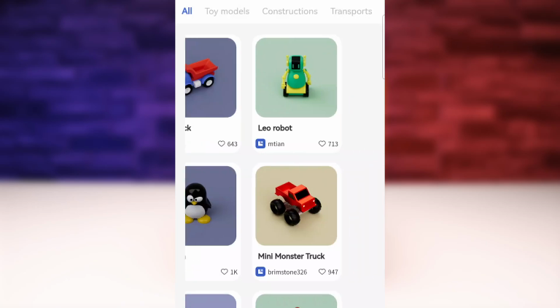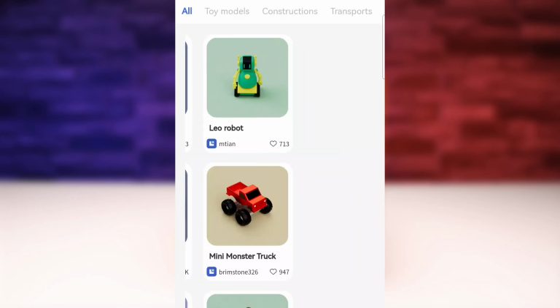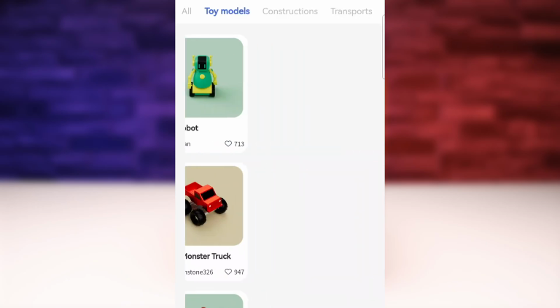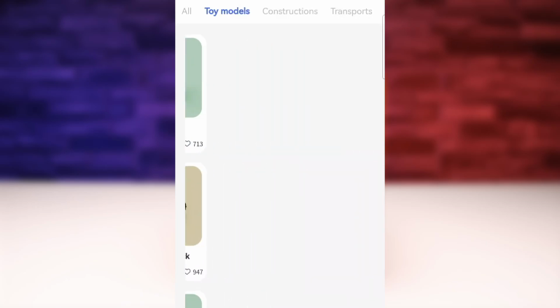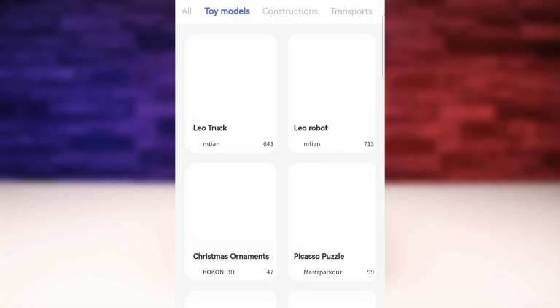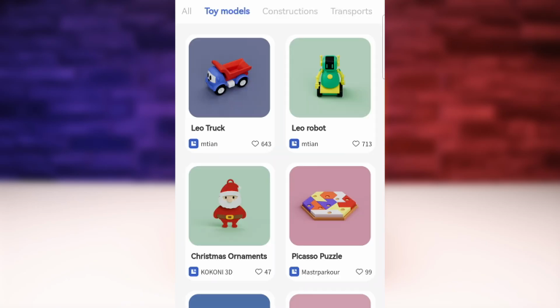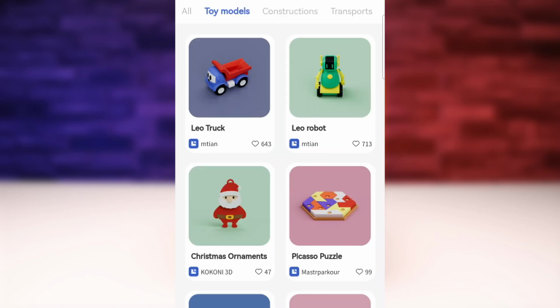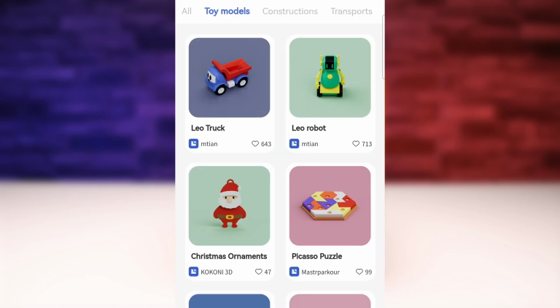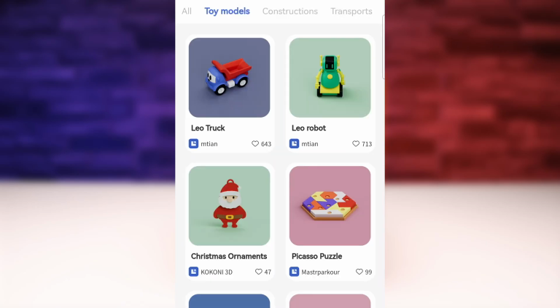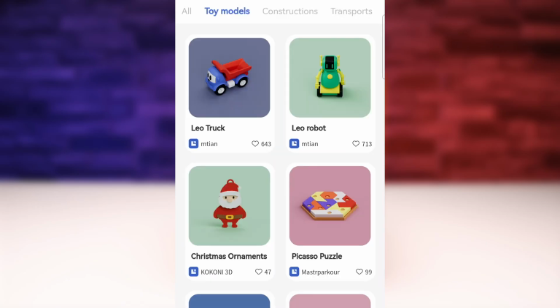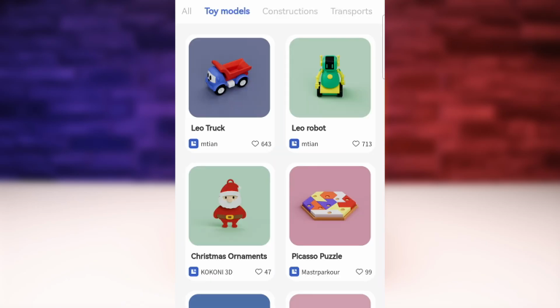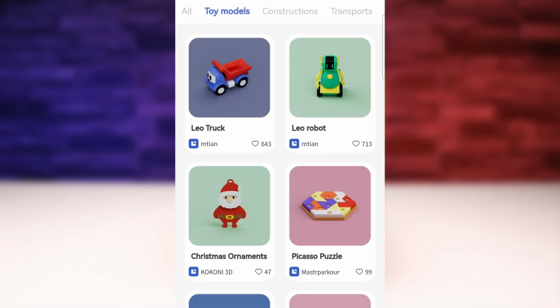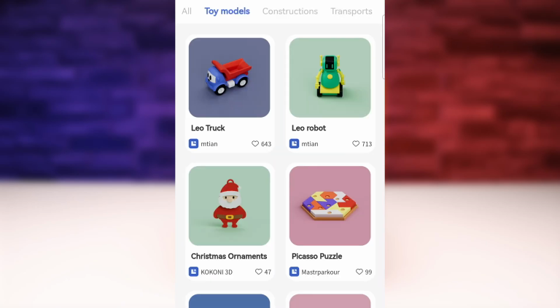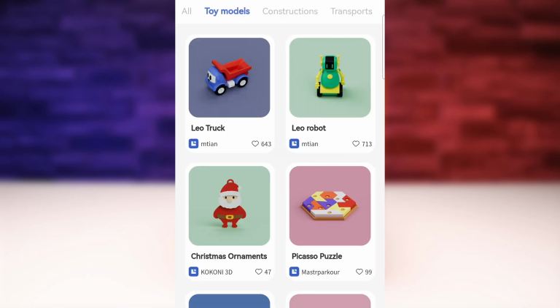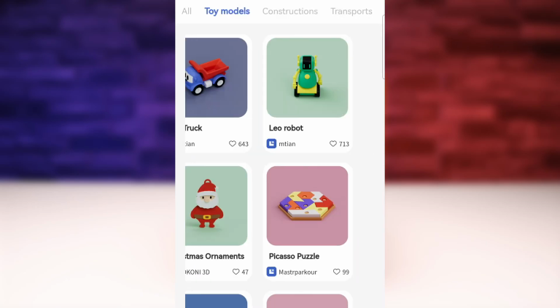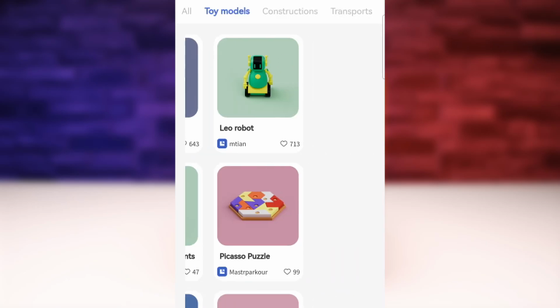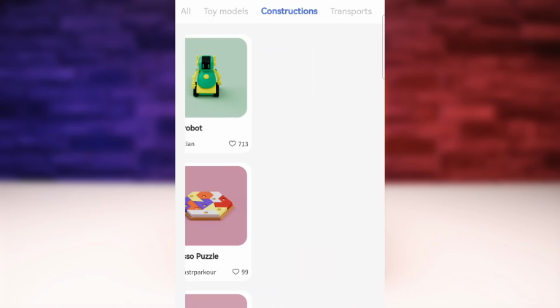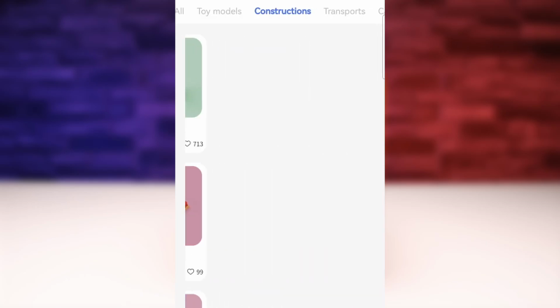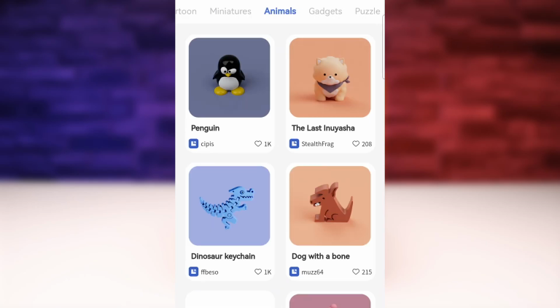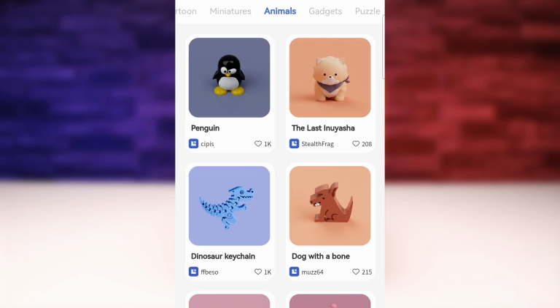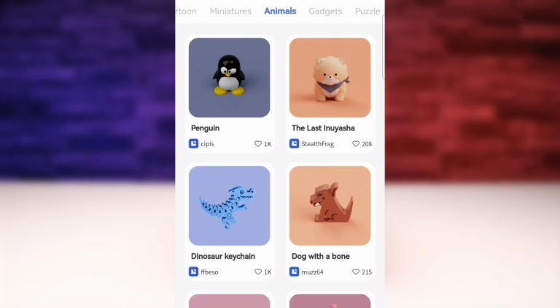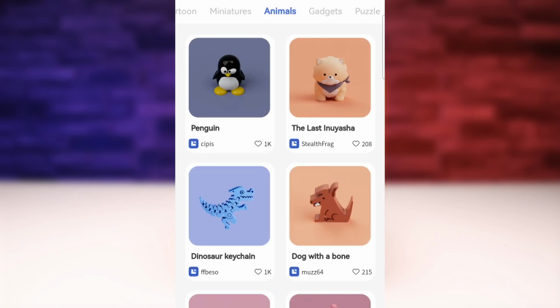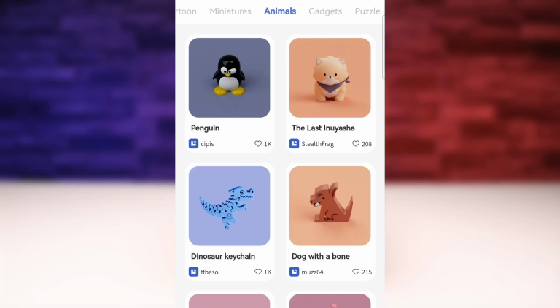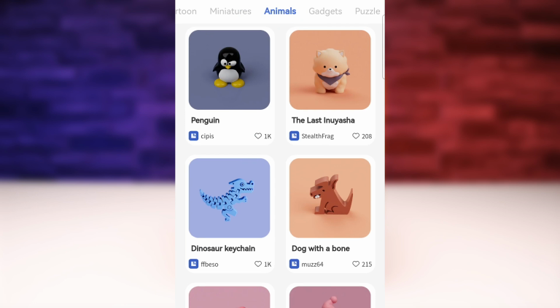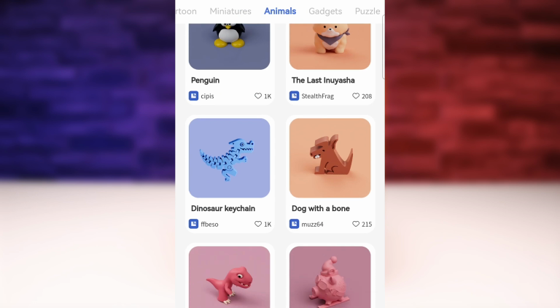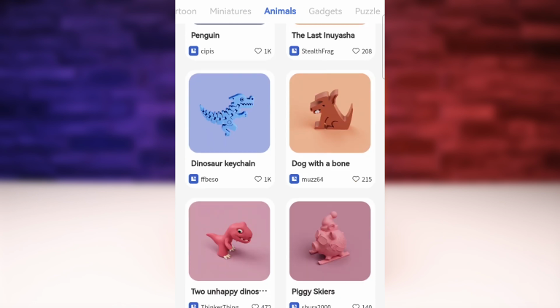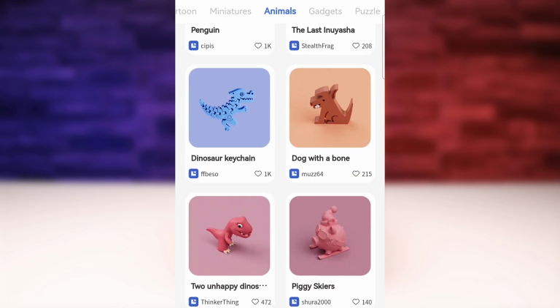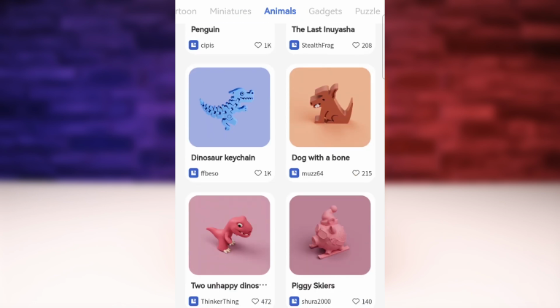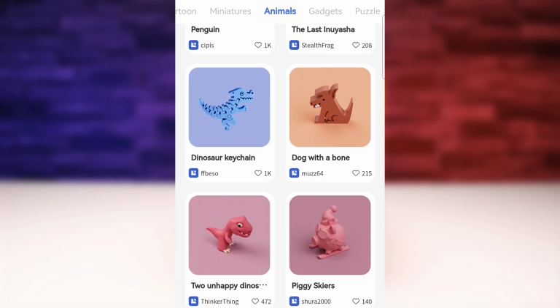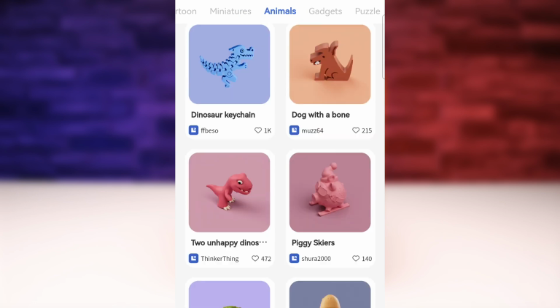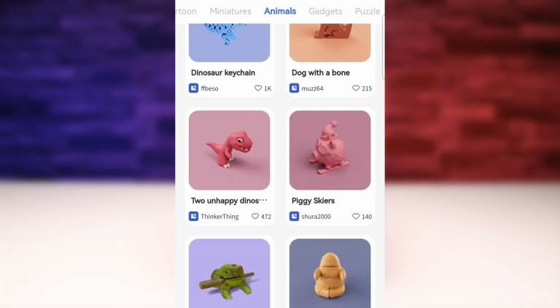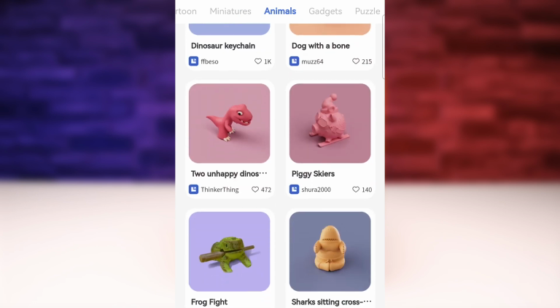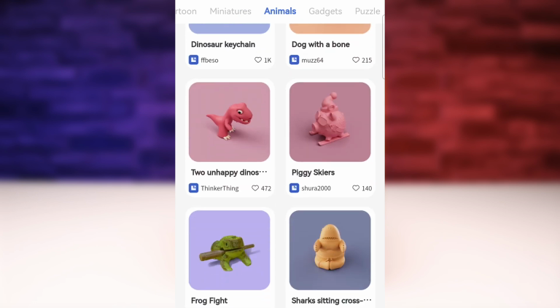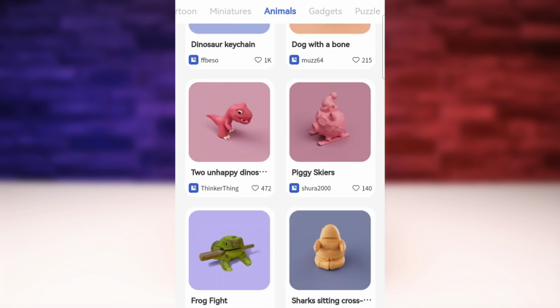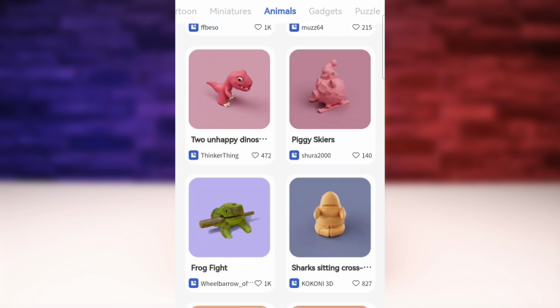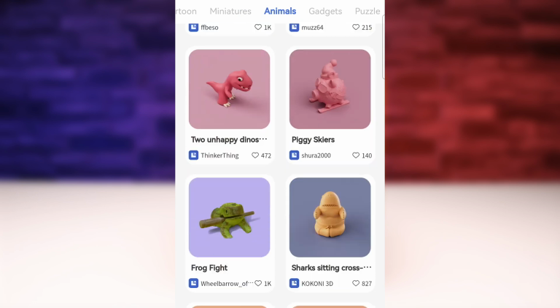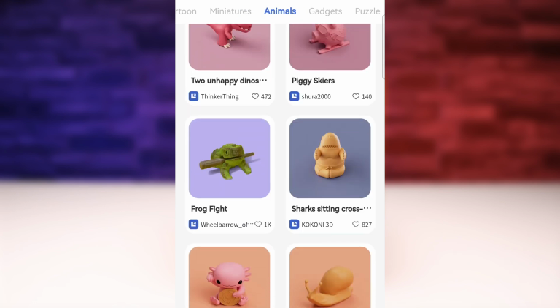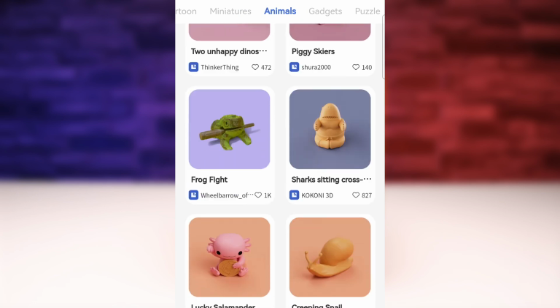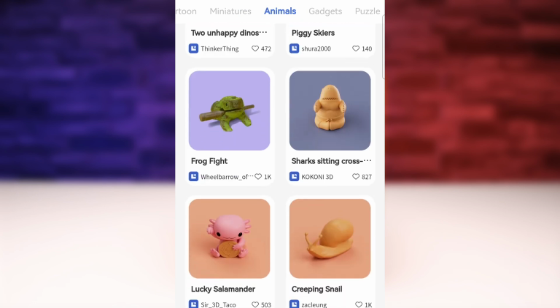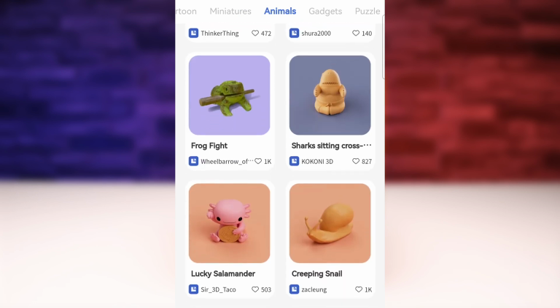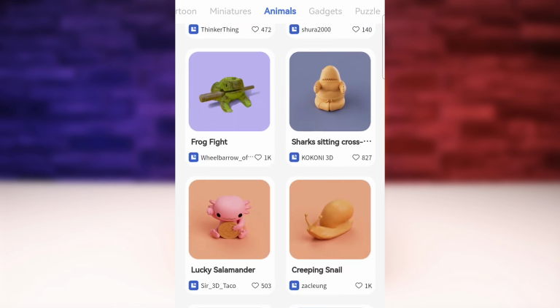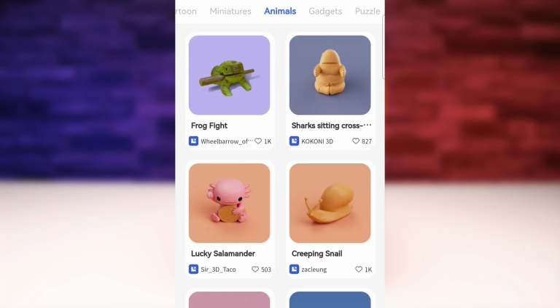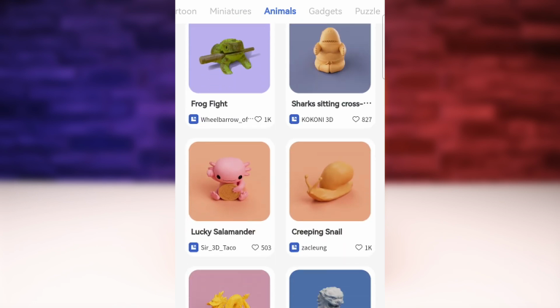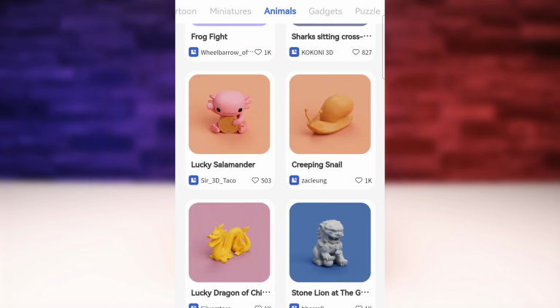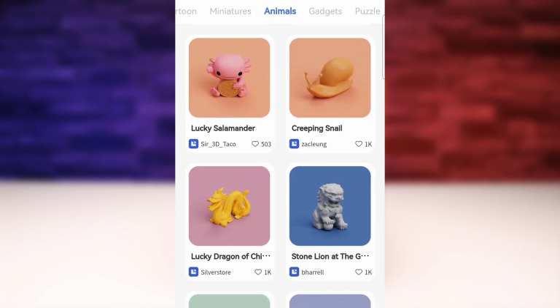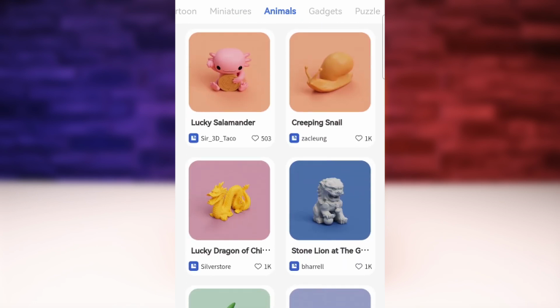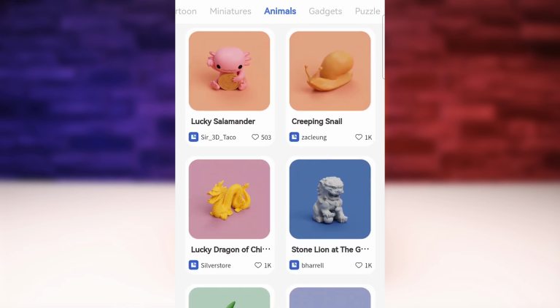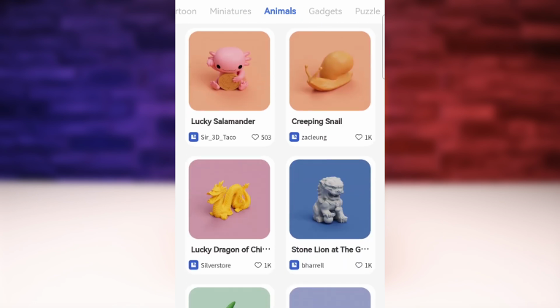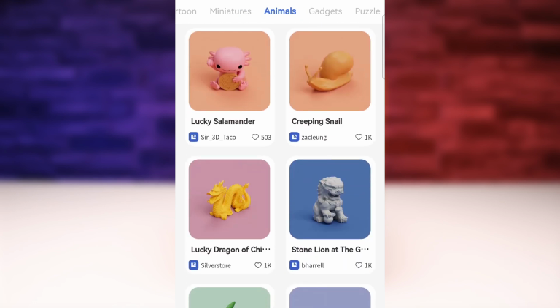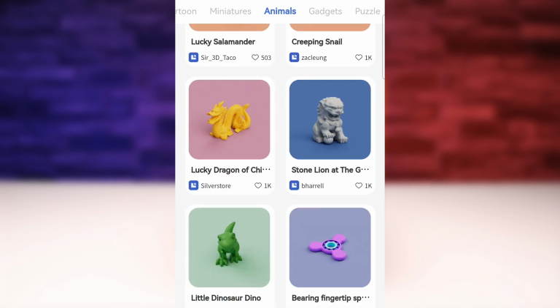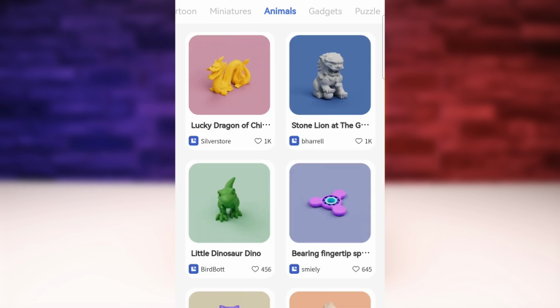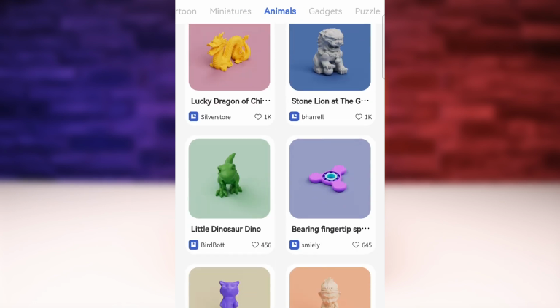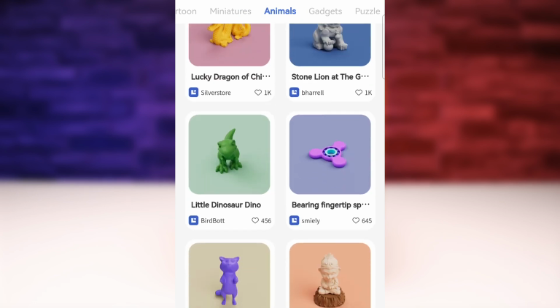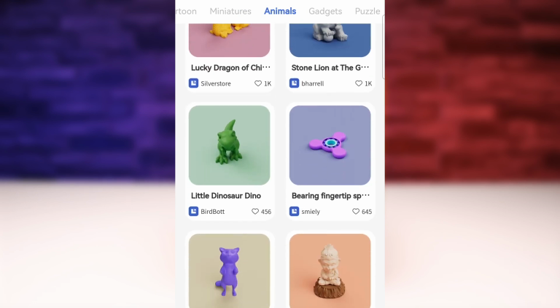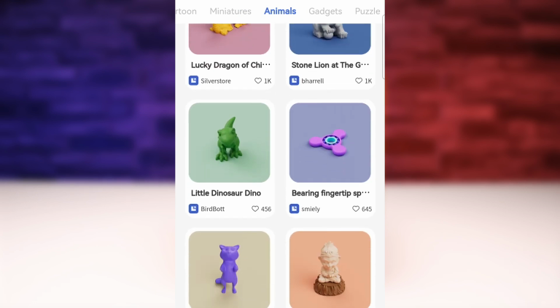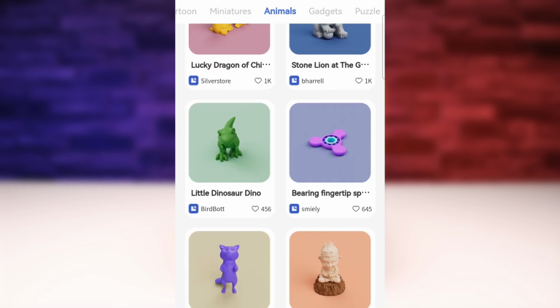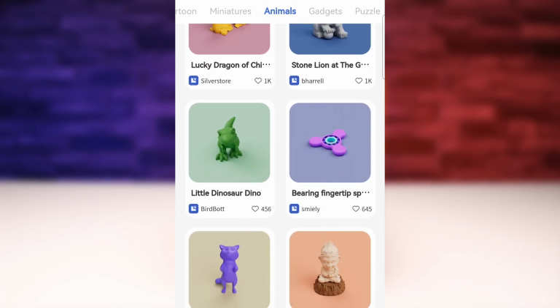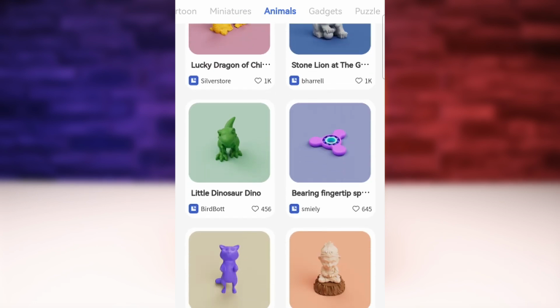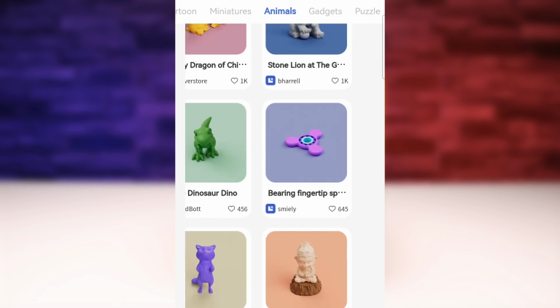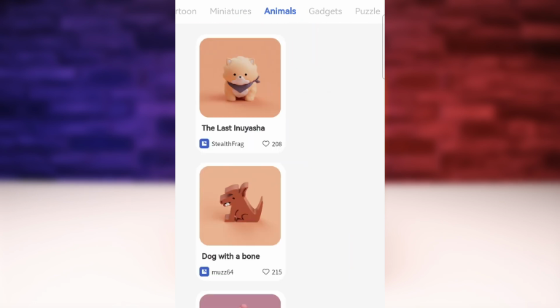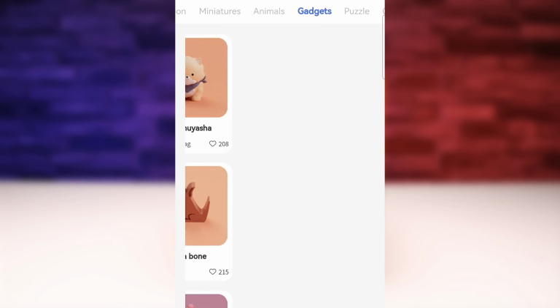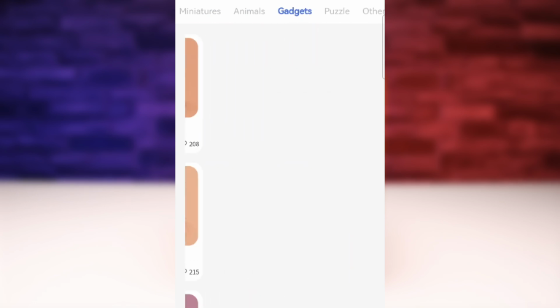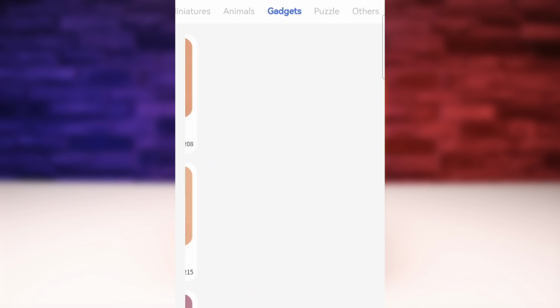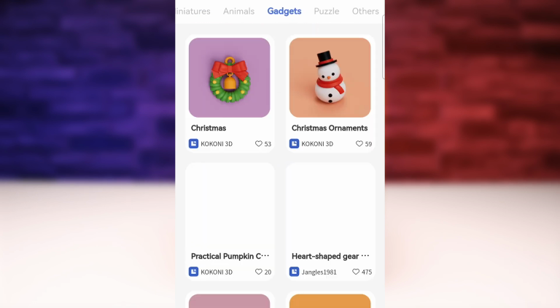Toy miniatures, cars, cartoons, characters, furniture, and especially animals — lots of different animals.